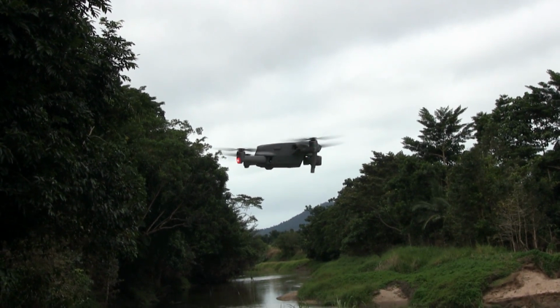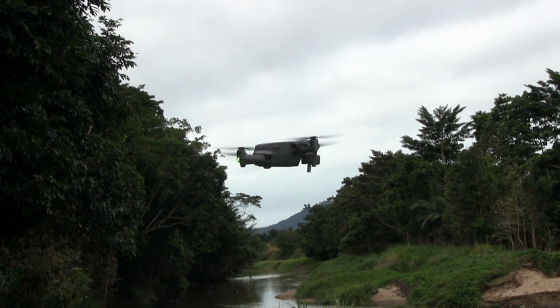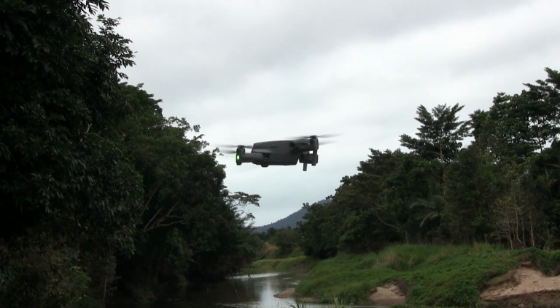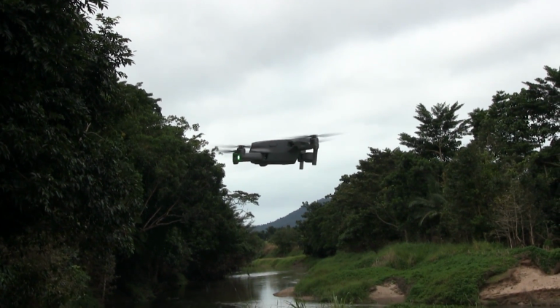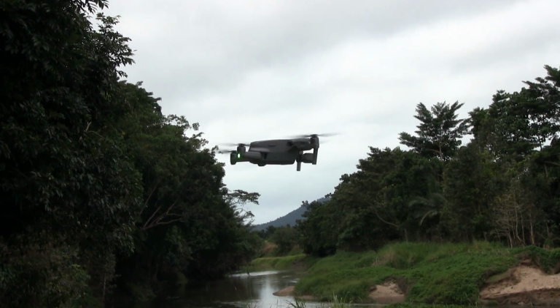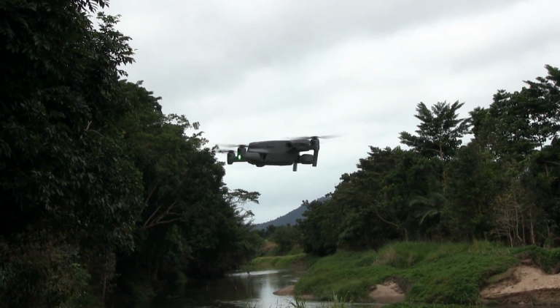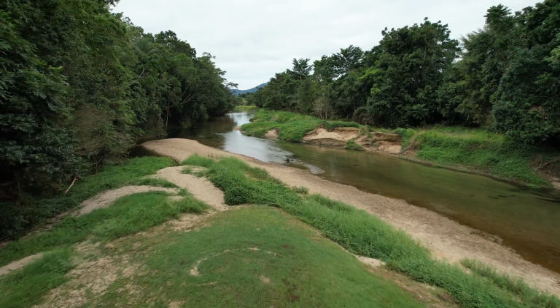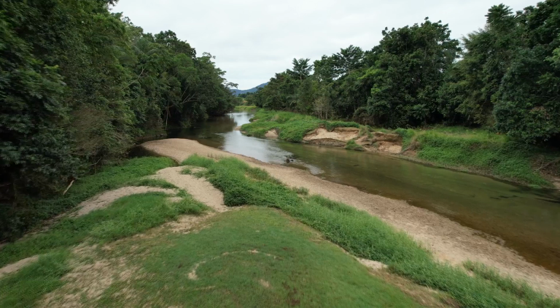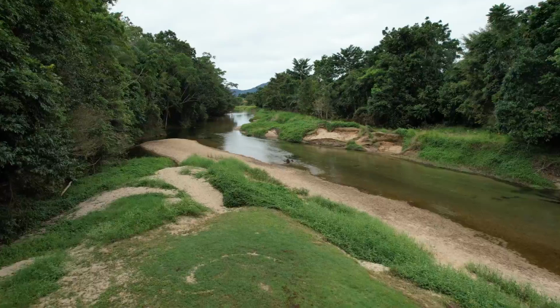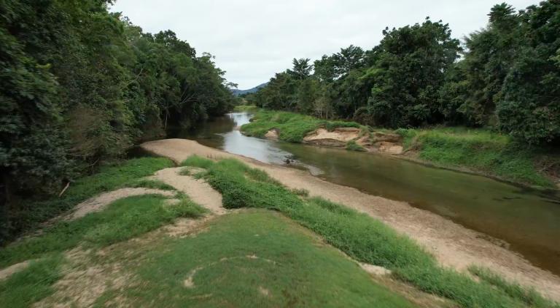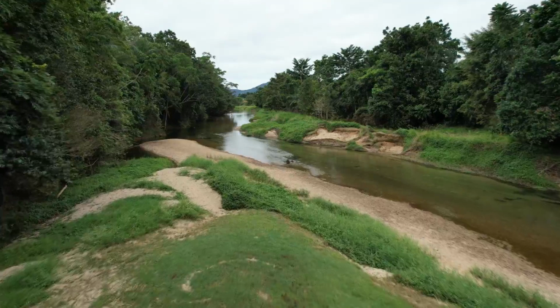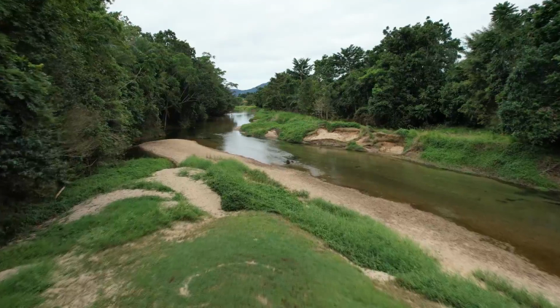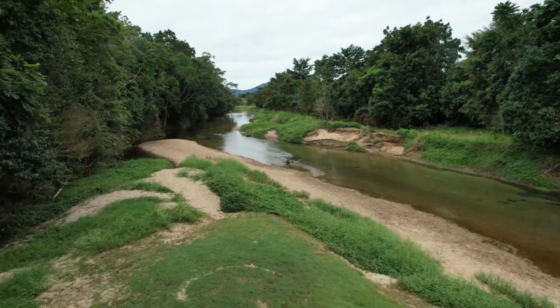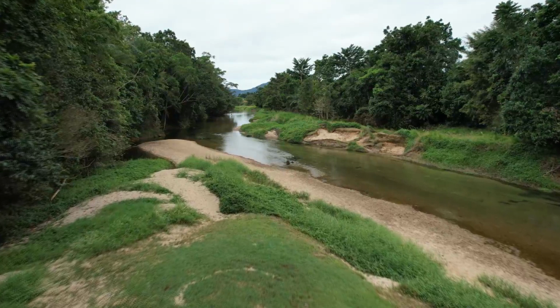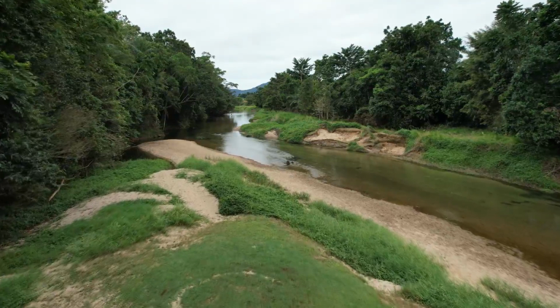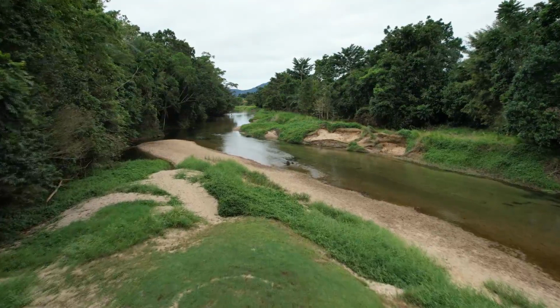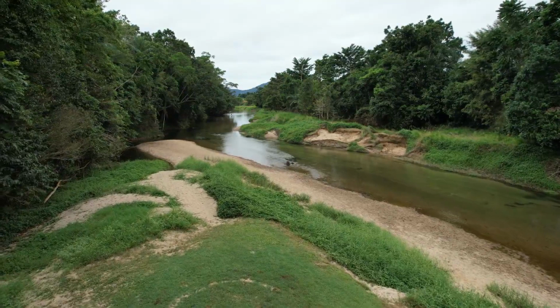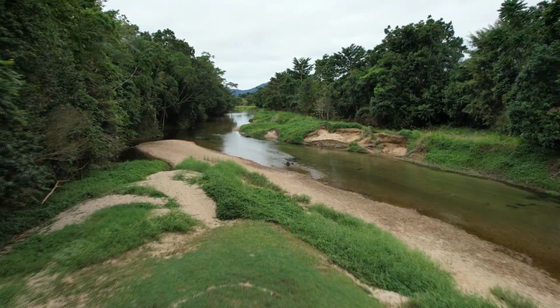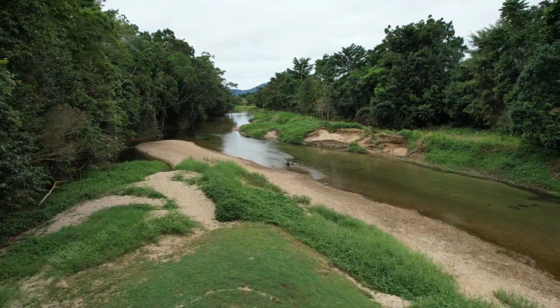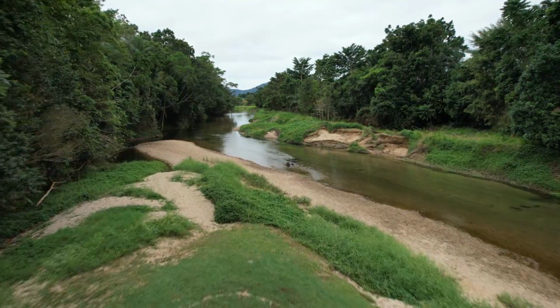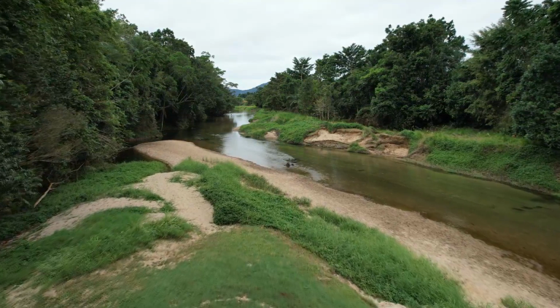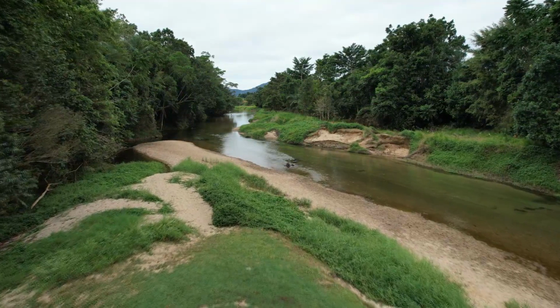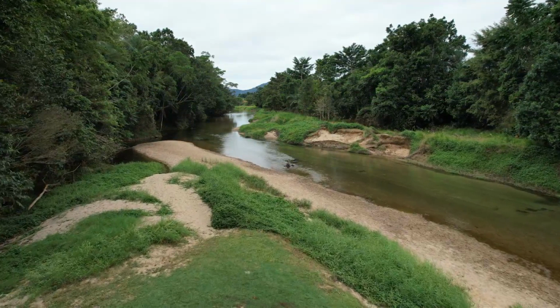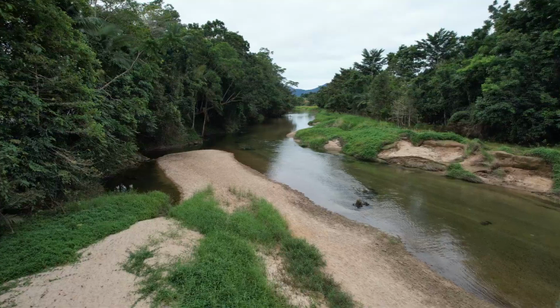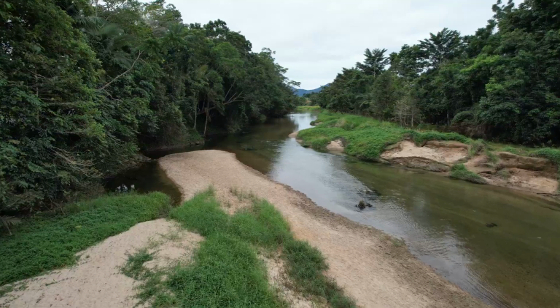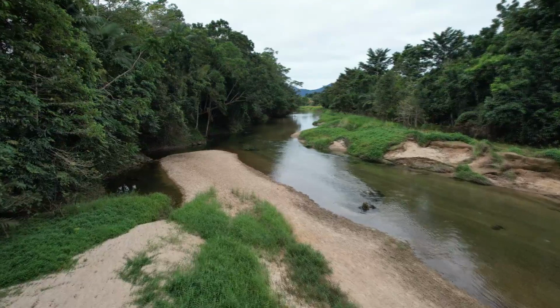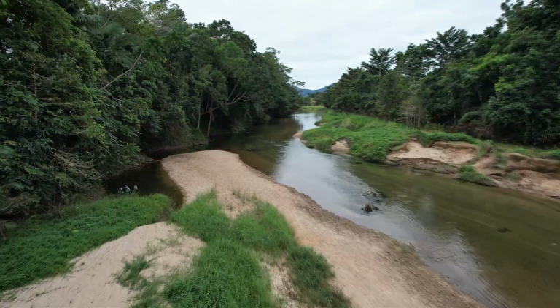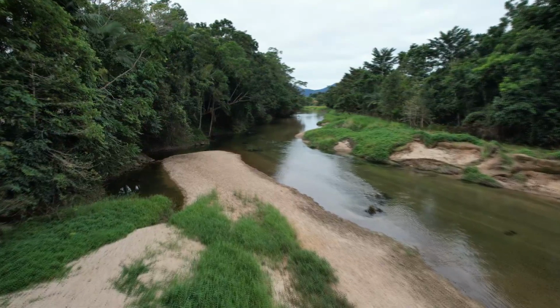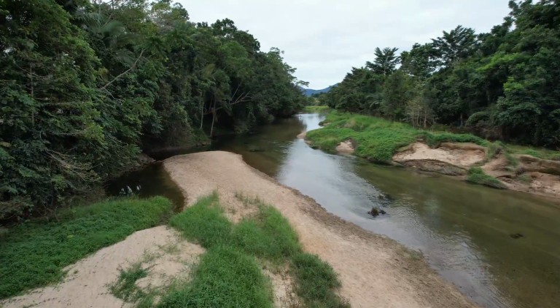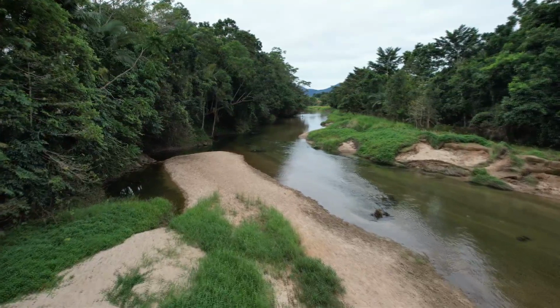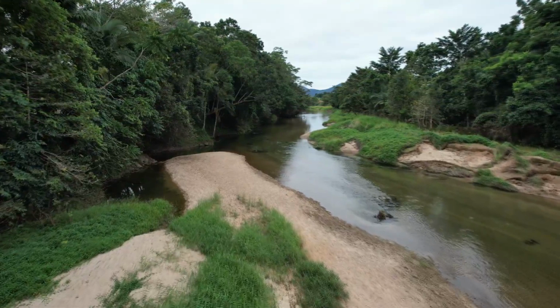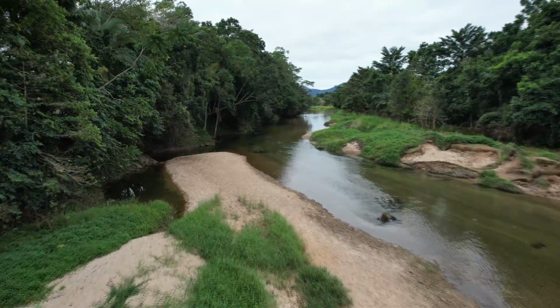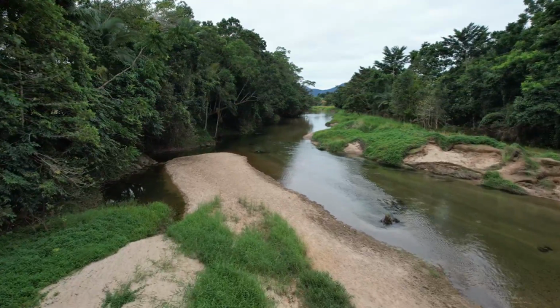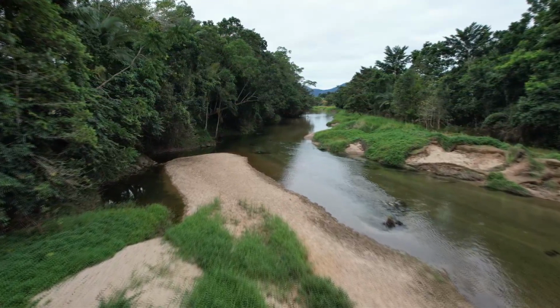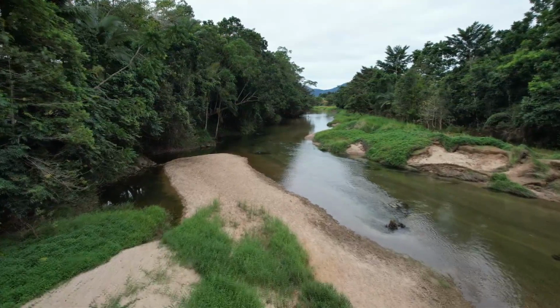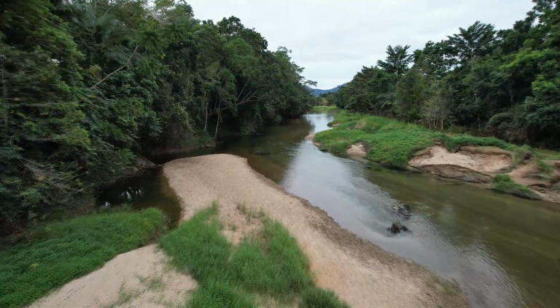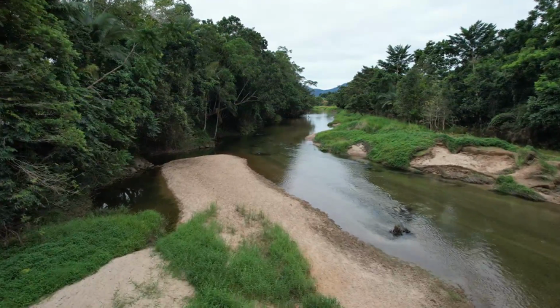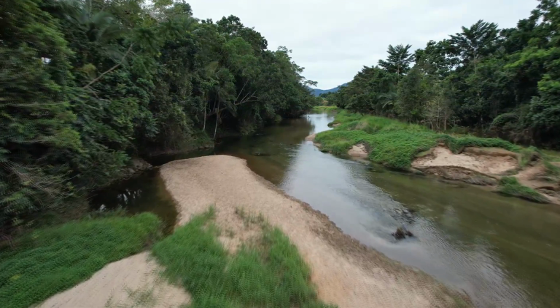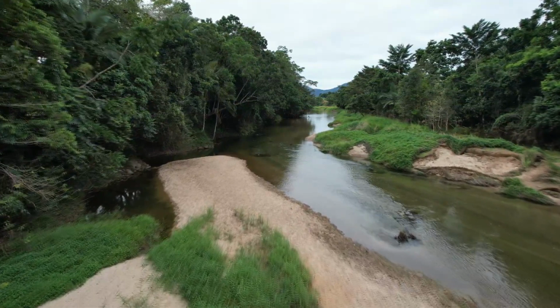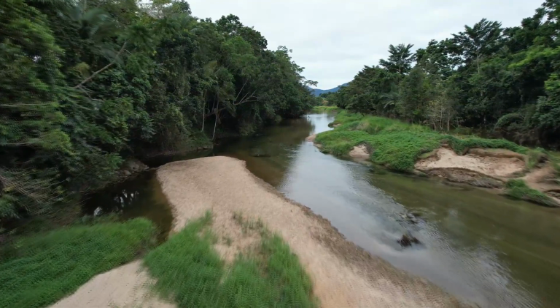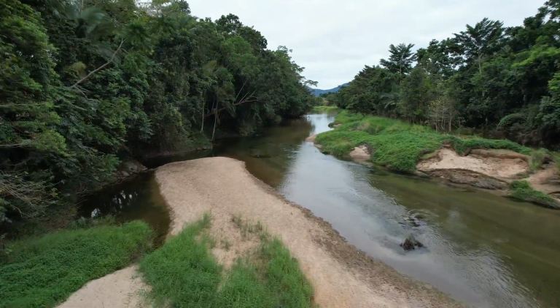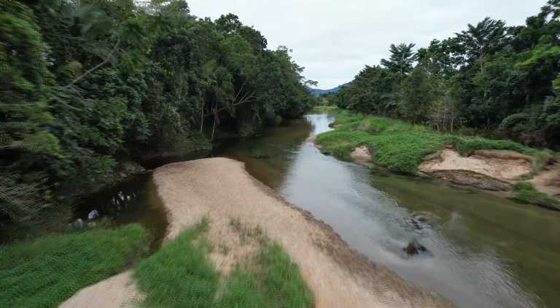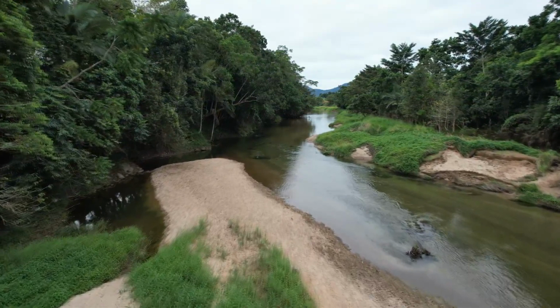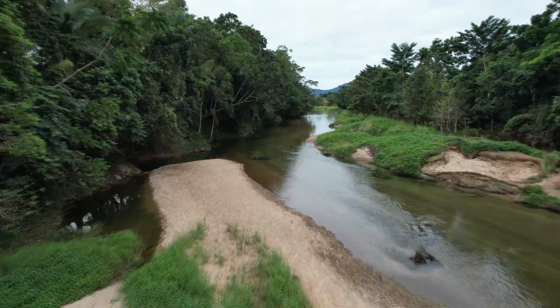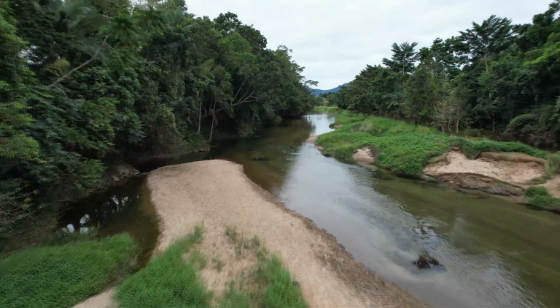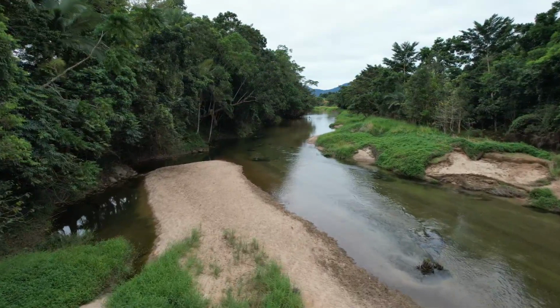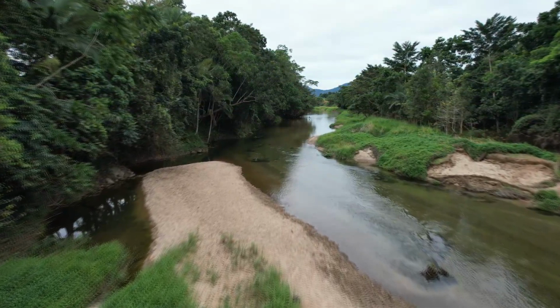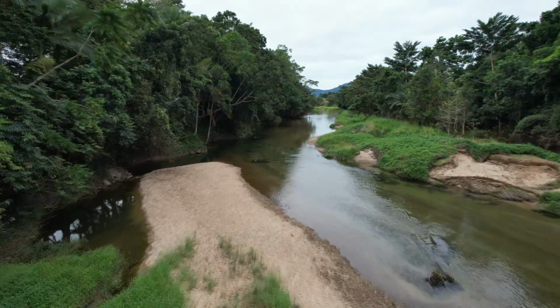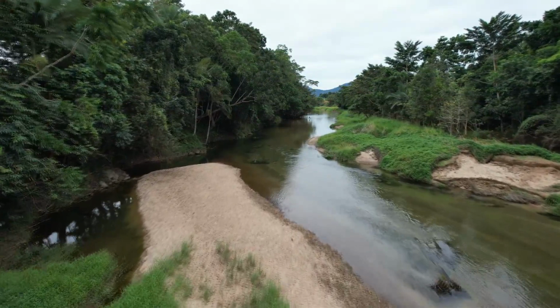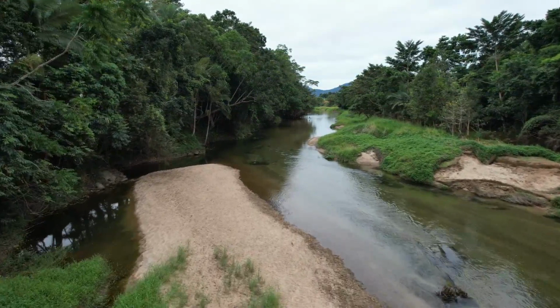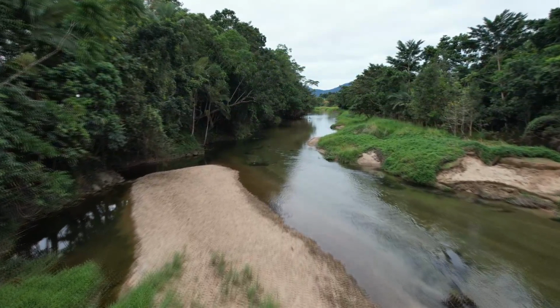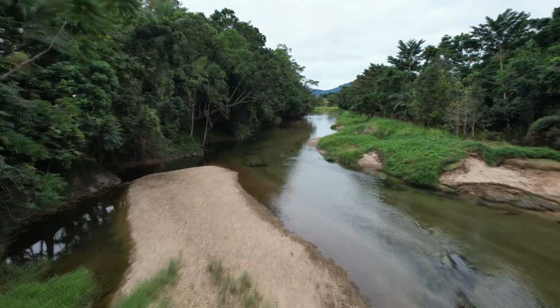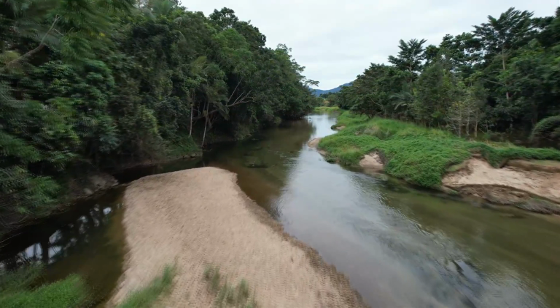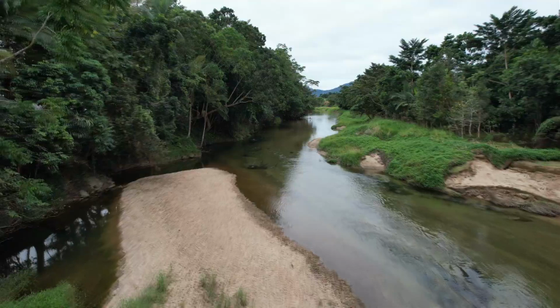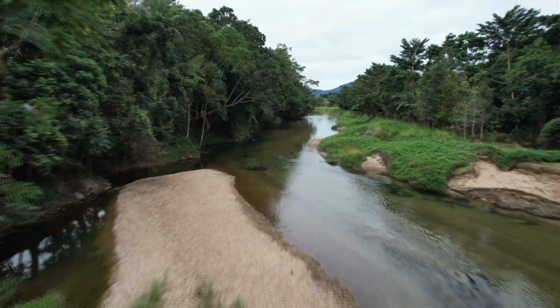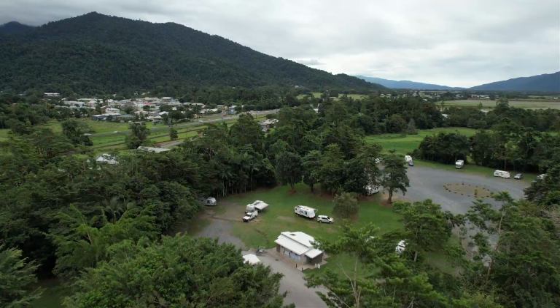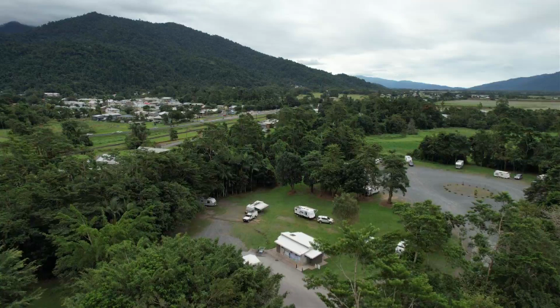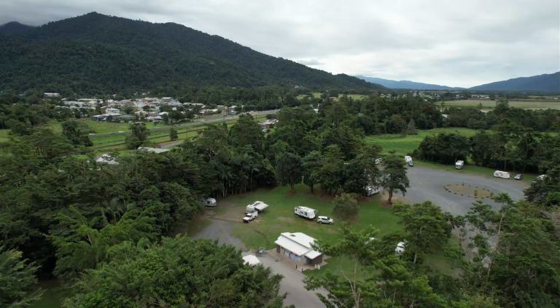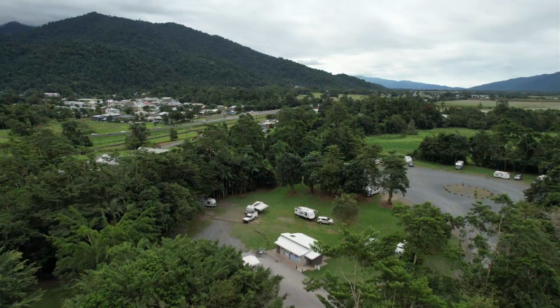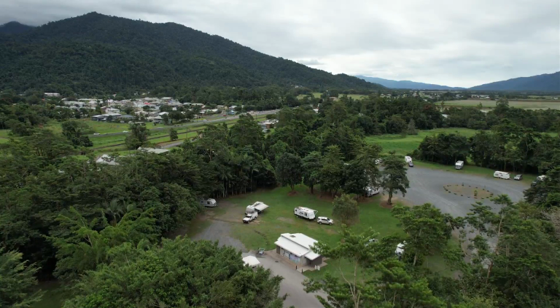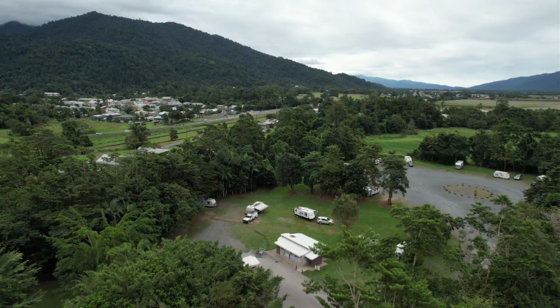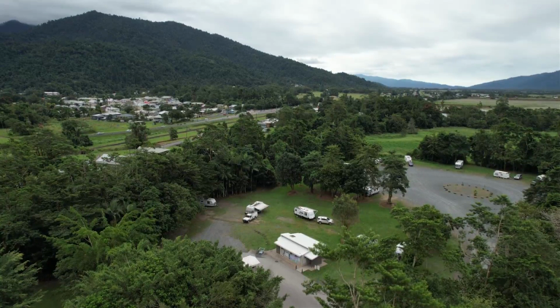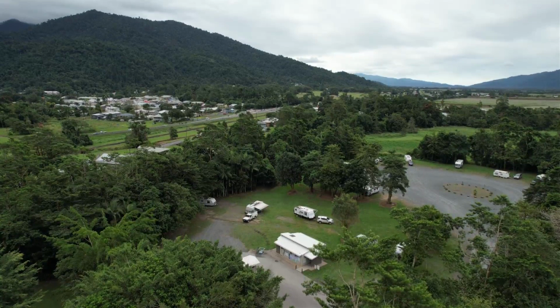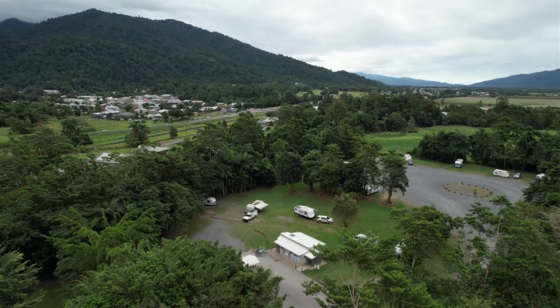We start this trip departing from the beautiful free camp at Bovinda, where you can stay for up to three nights. It's right on the creek and it's dog friendly.